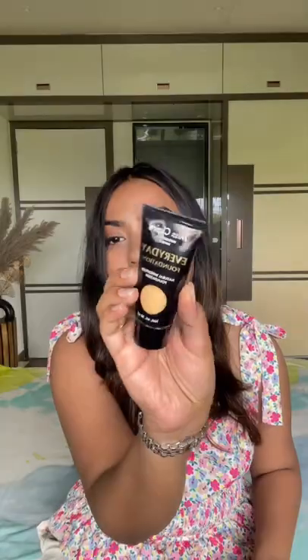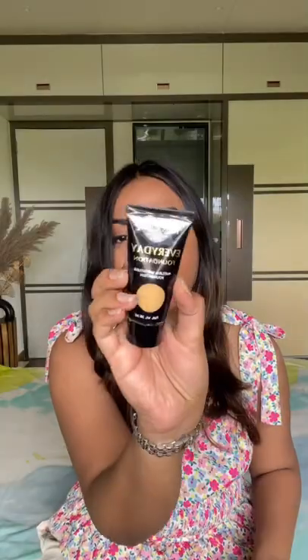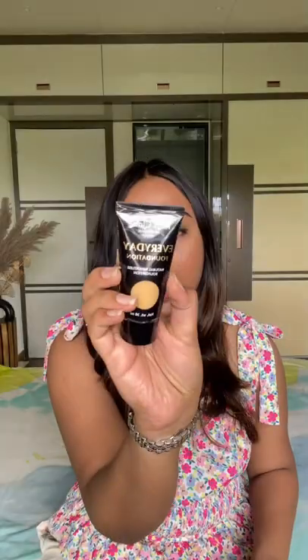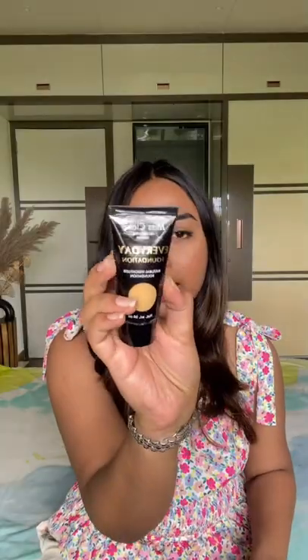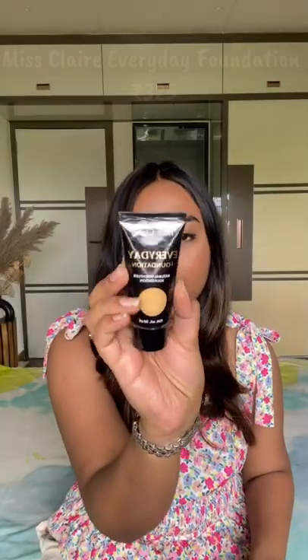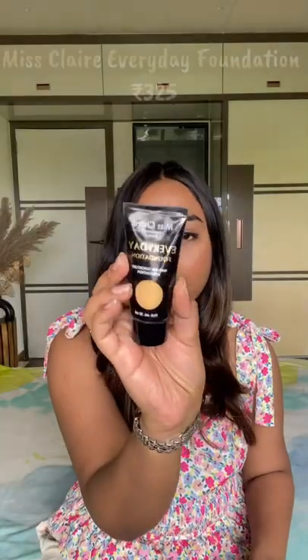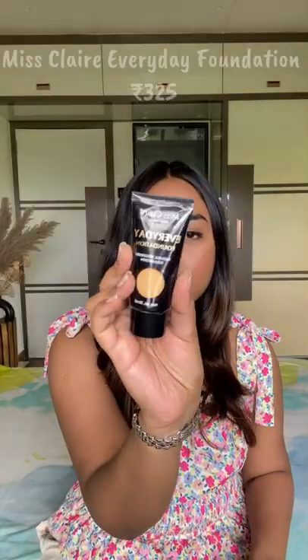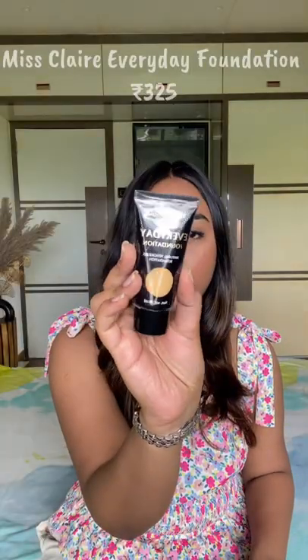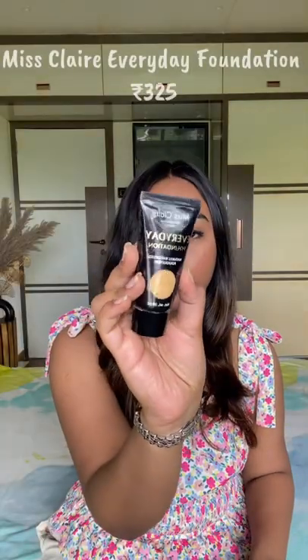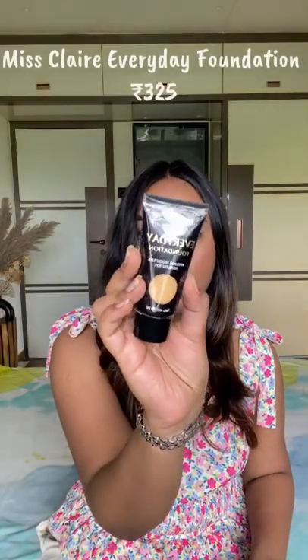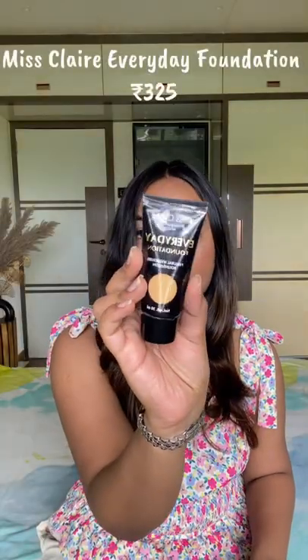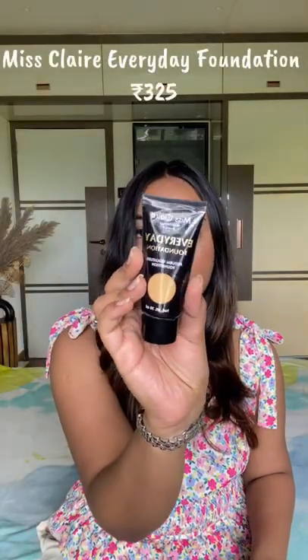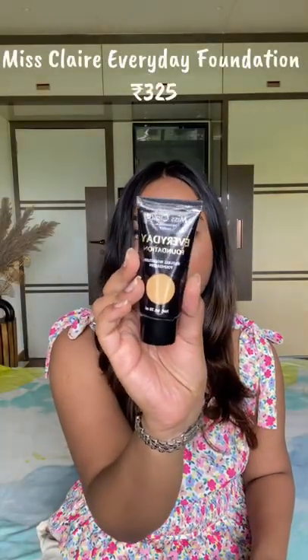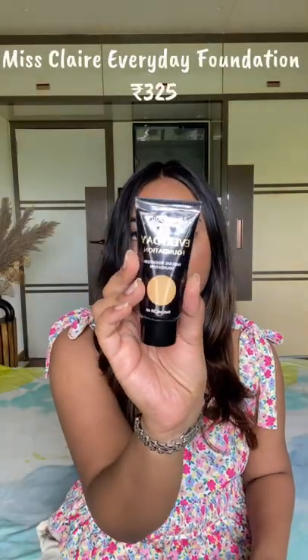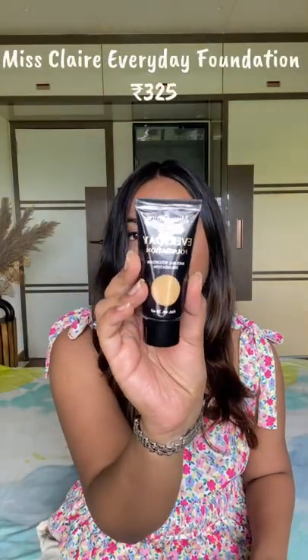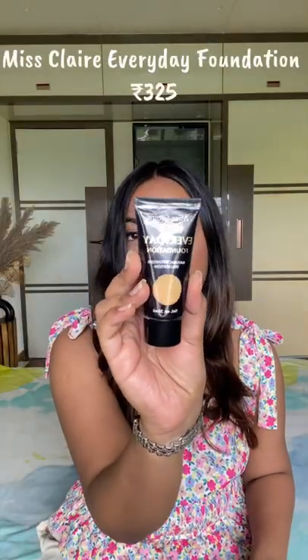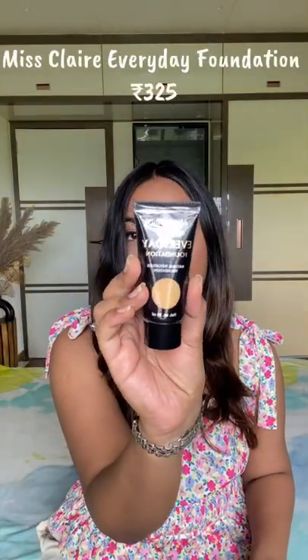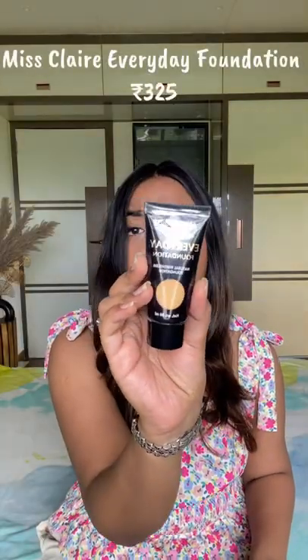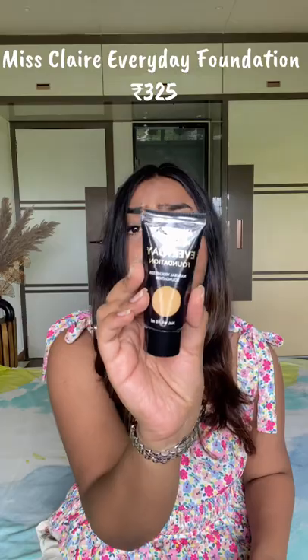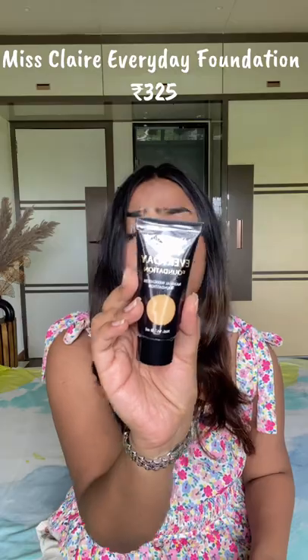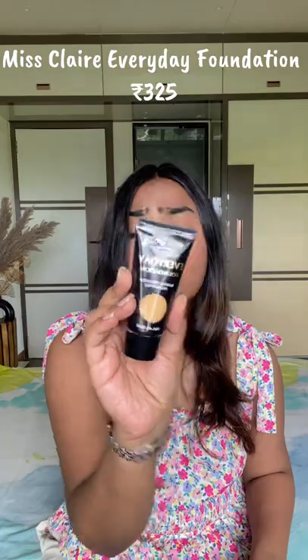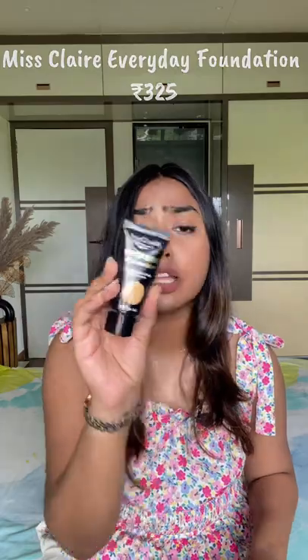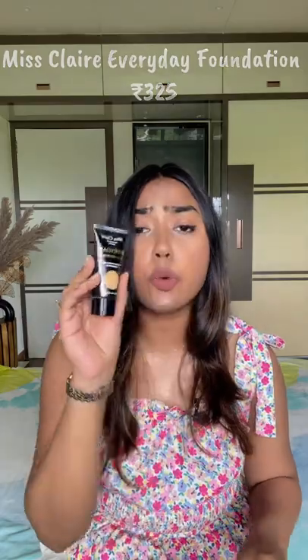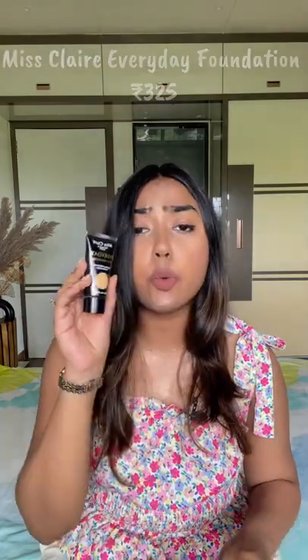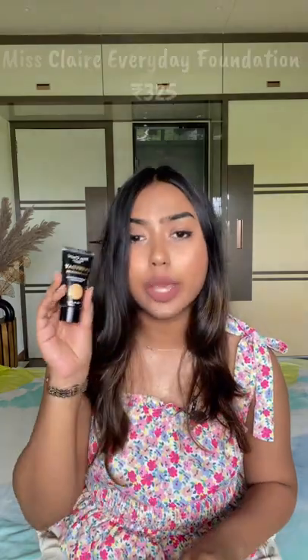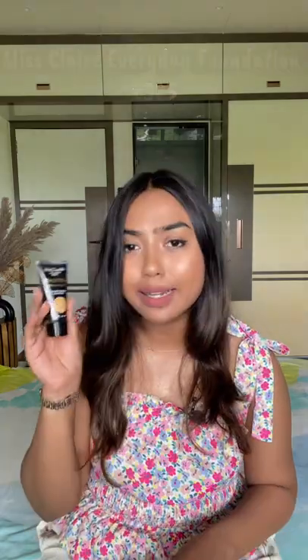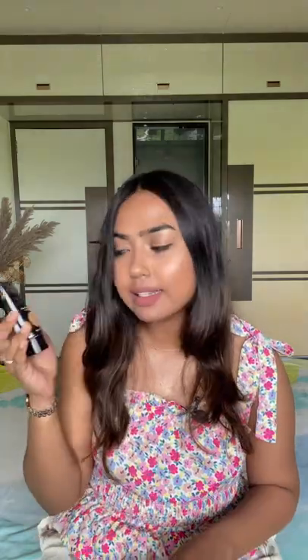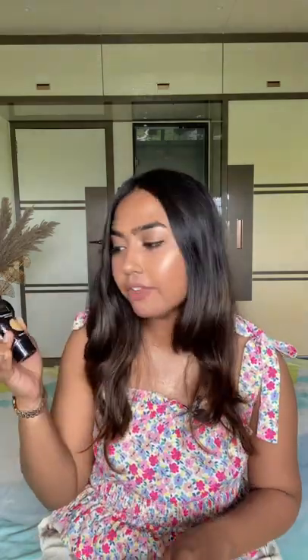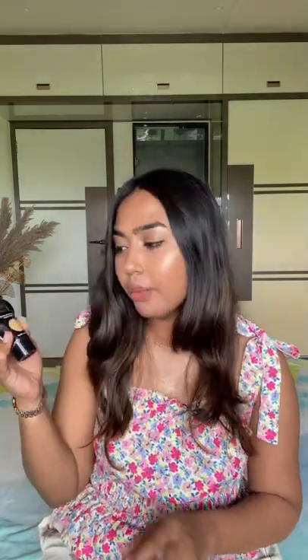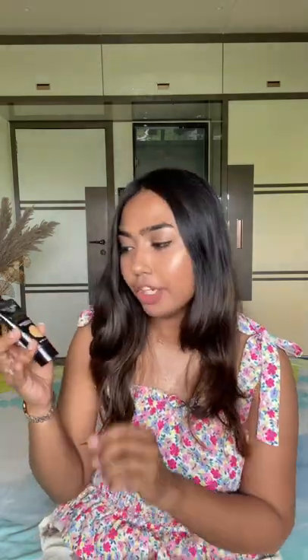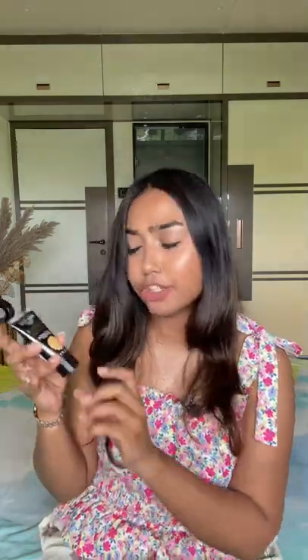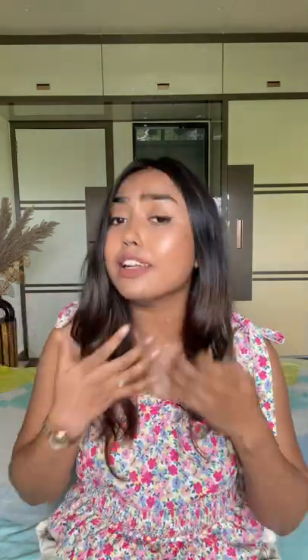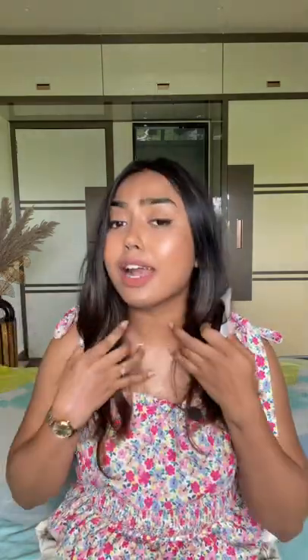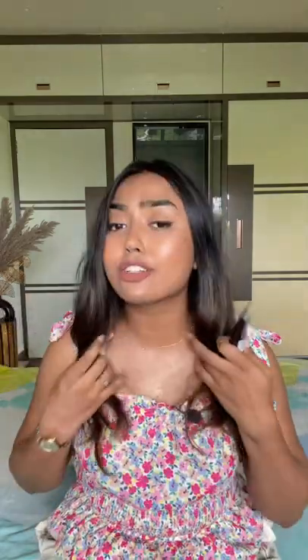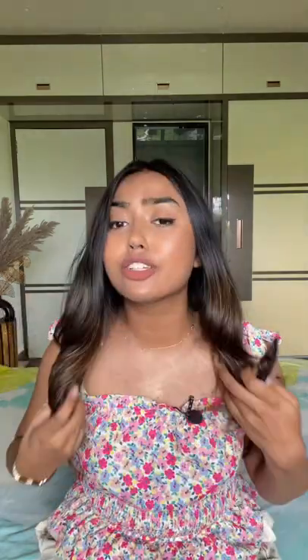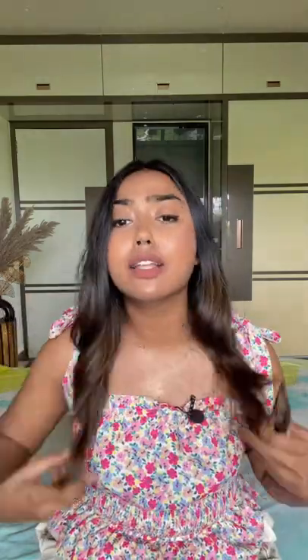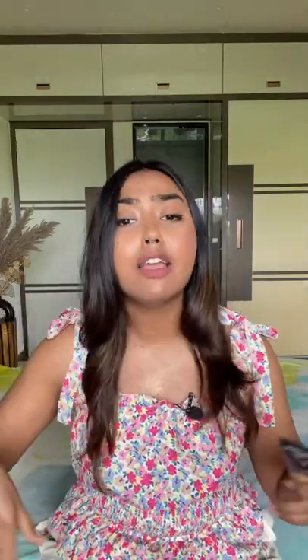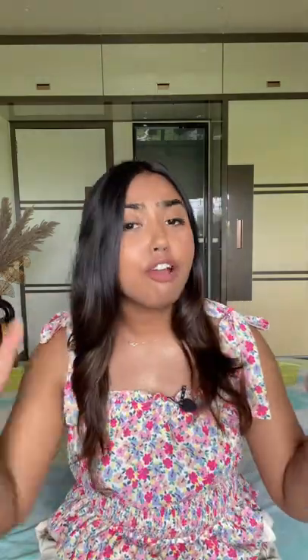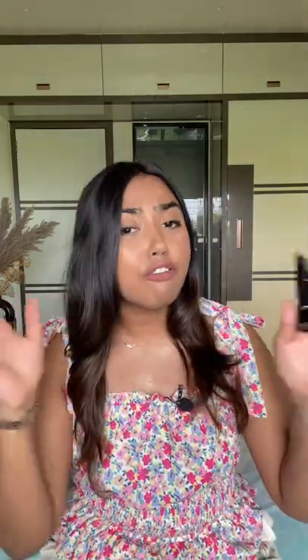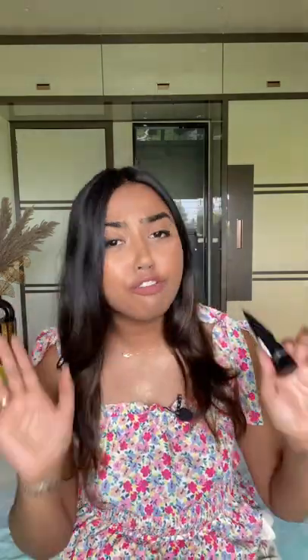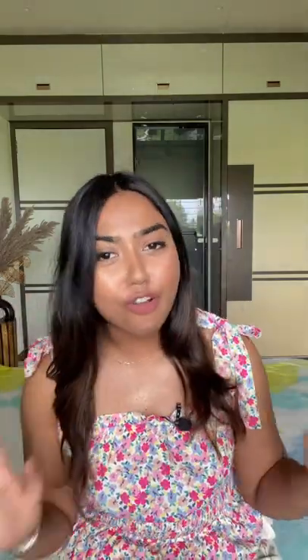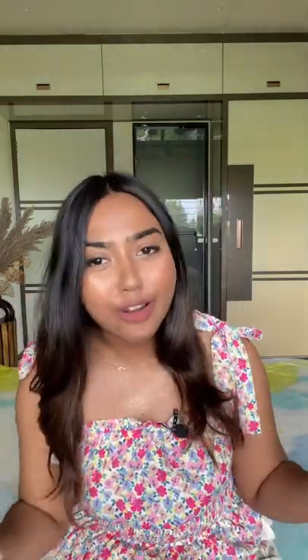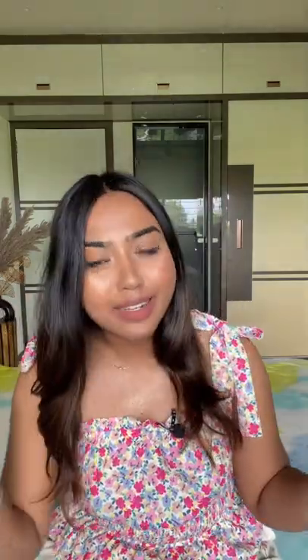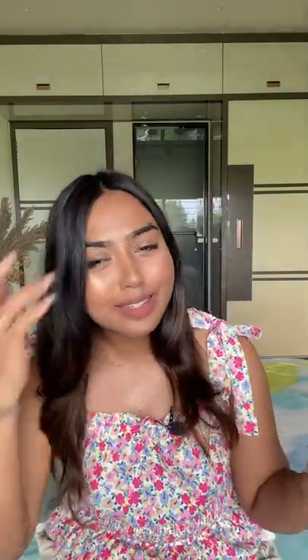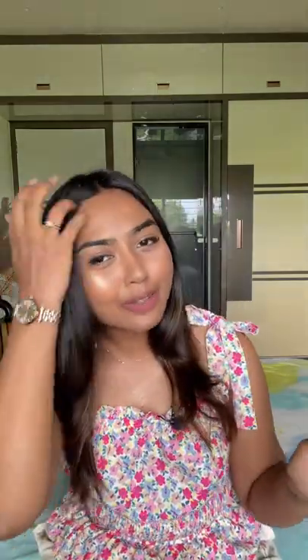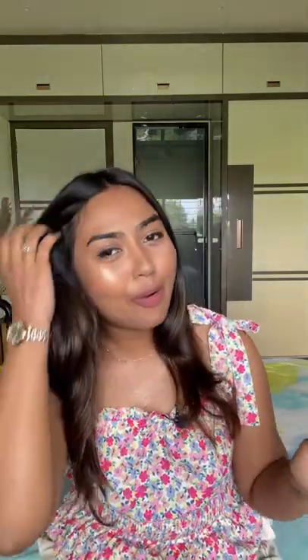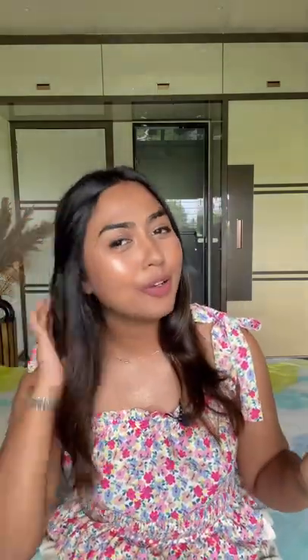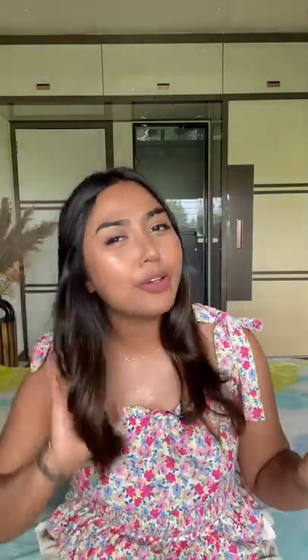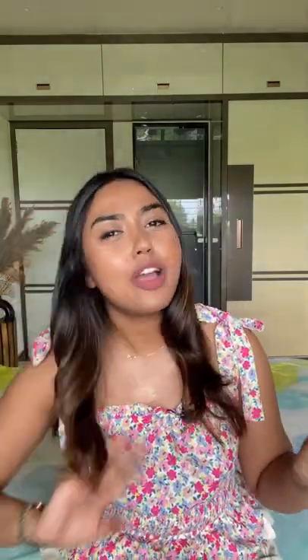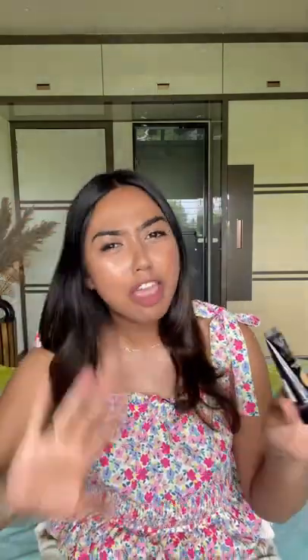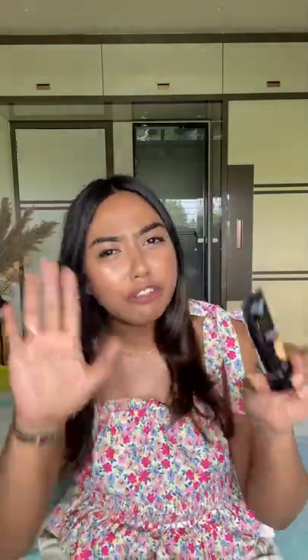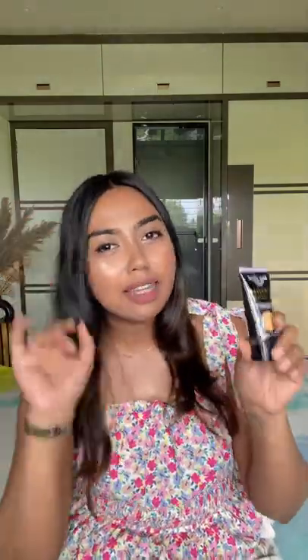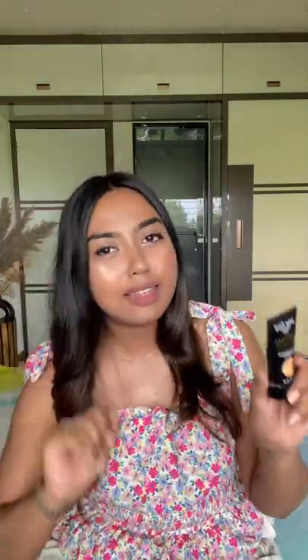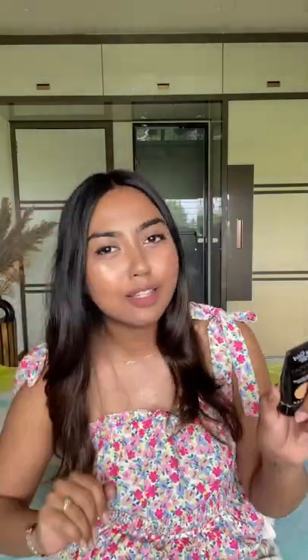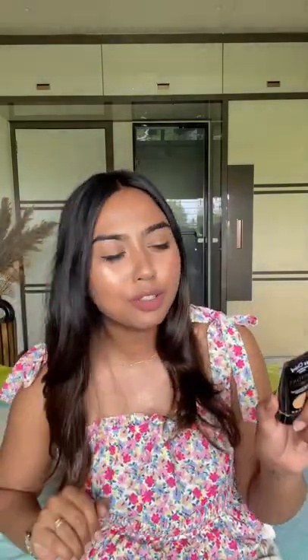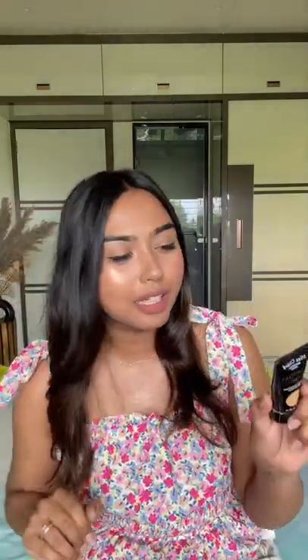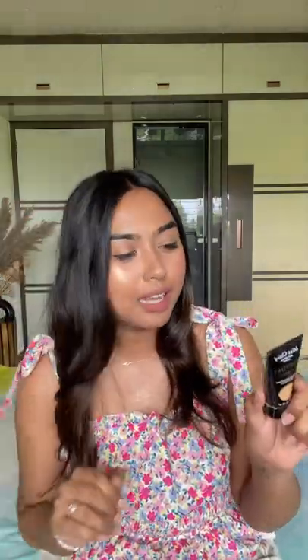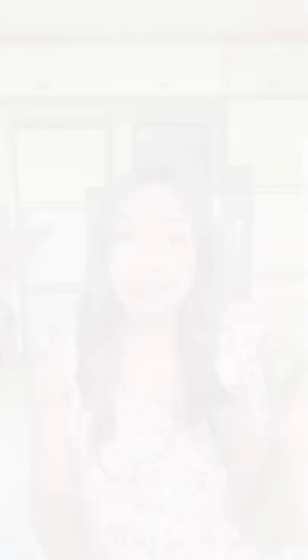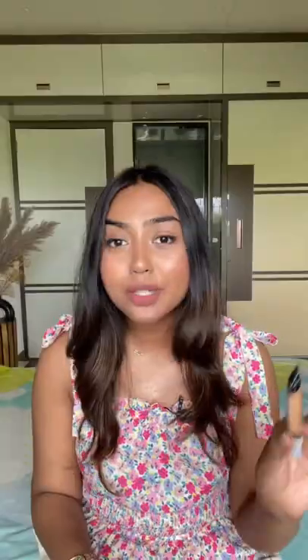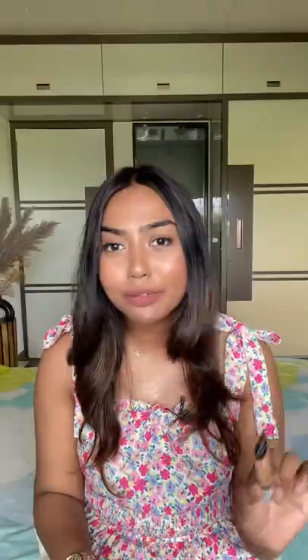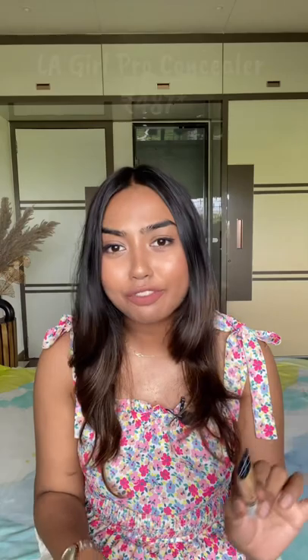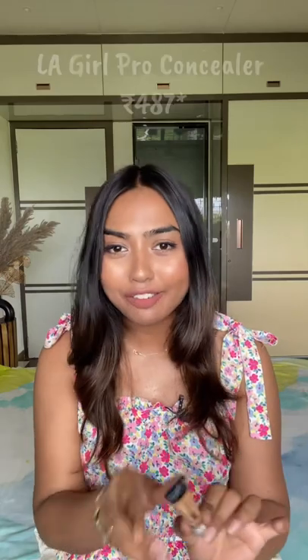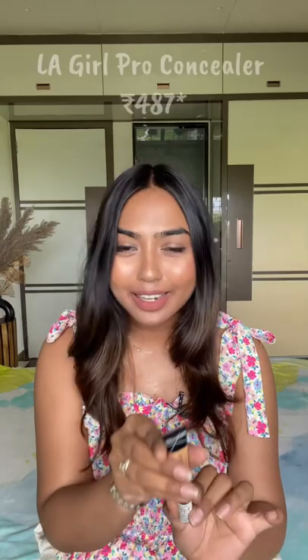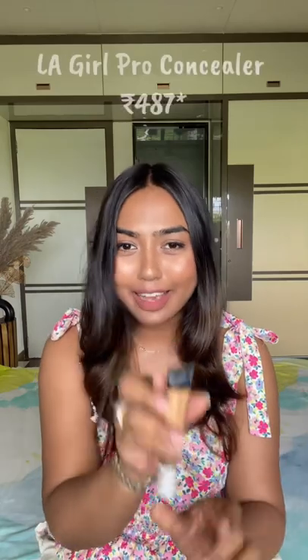Miss Claire — it is known as their everyday natural weightless foundation. Natural, flawless, effortless look deita hai. Lute favorite hai.